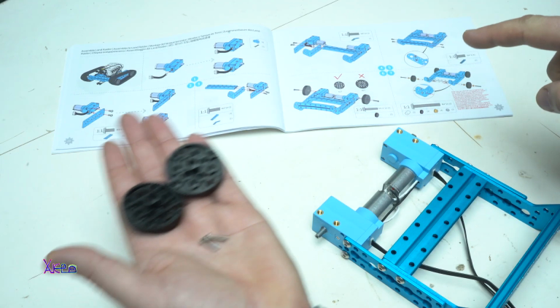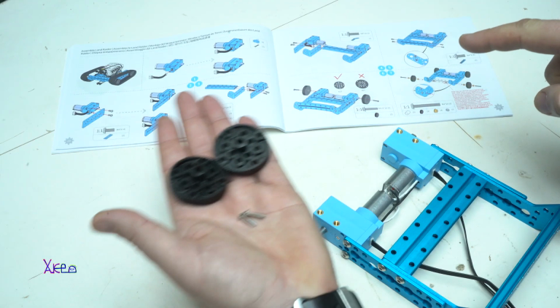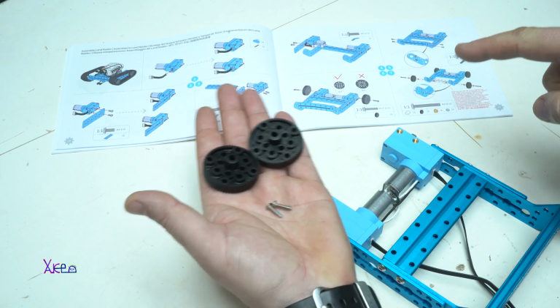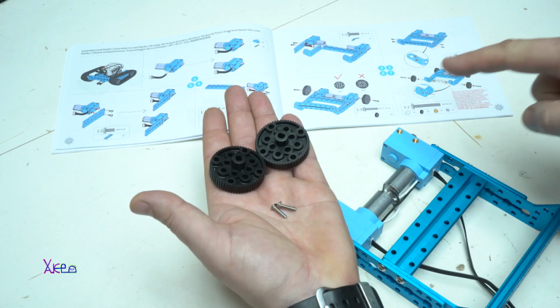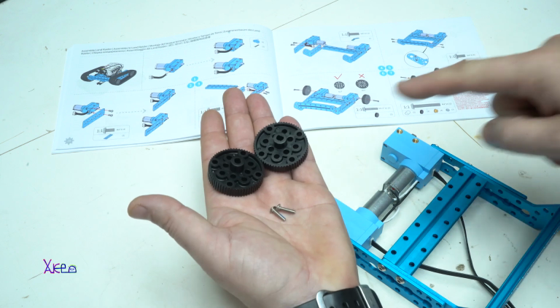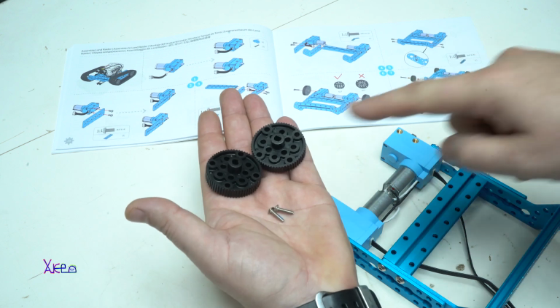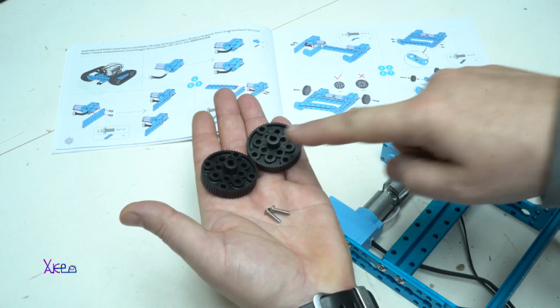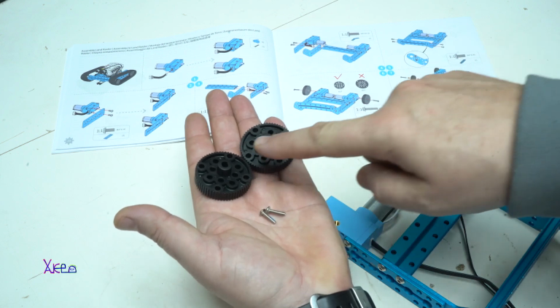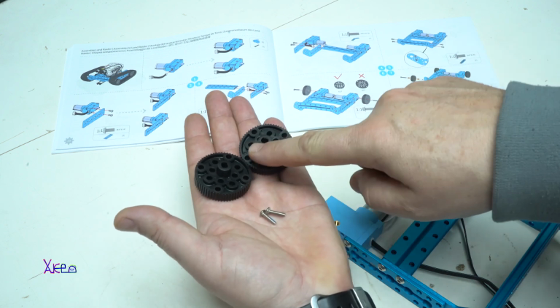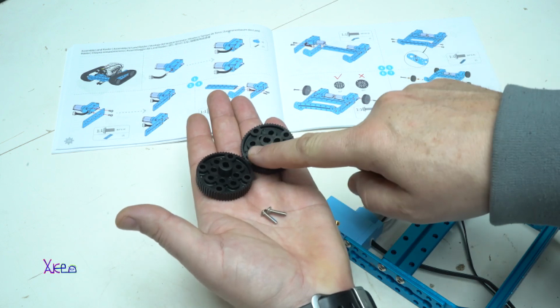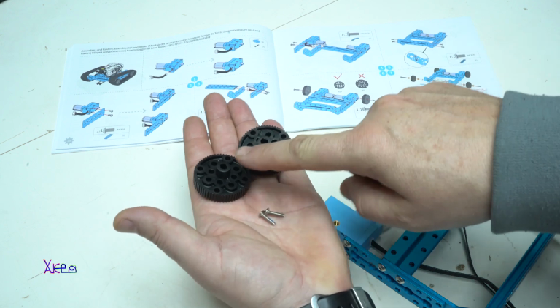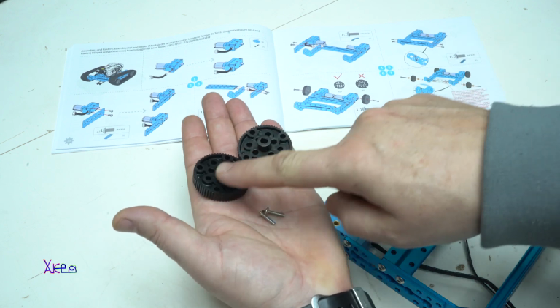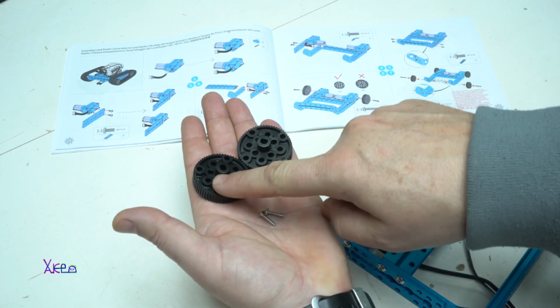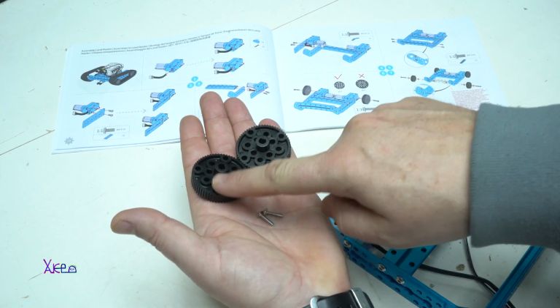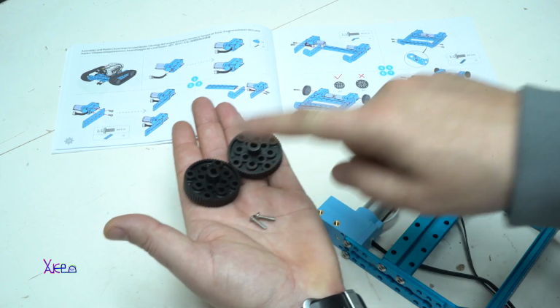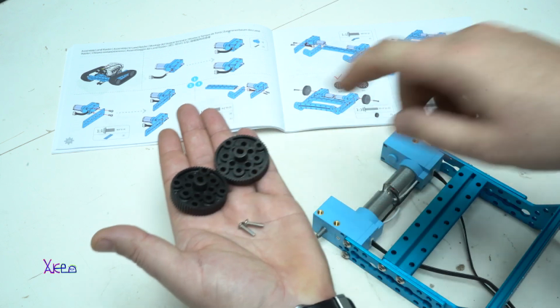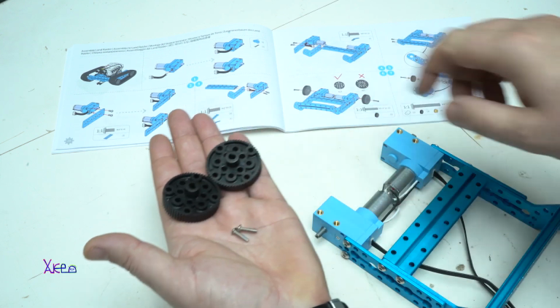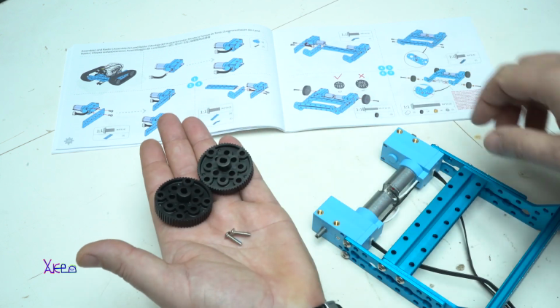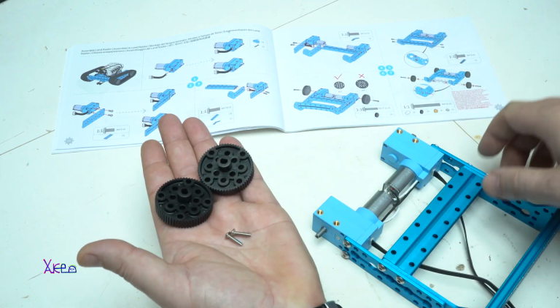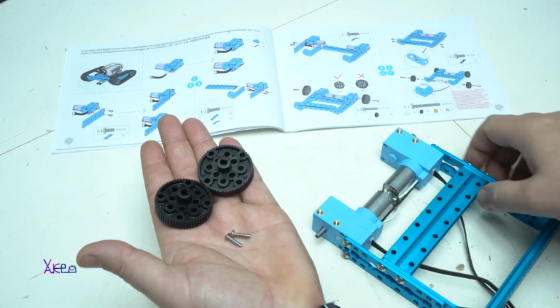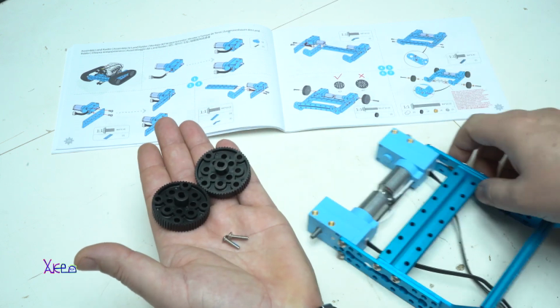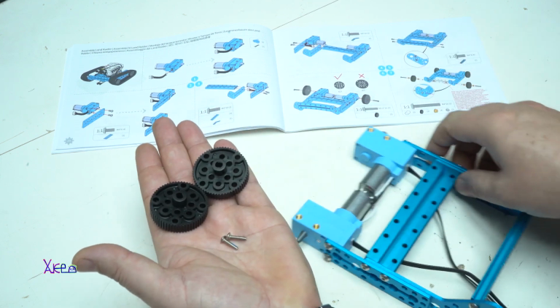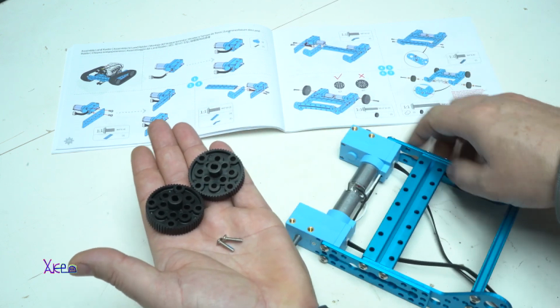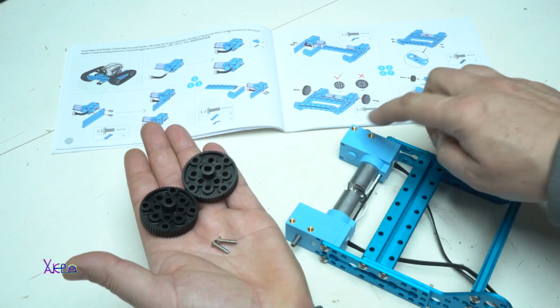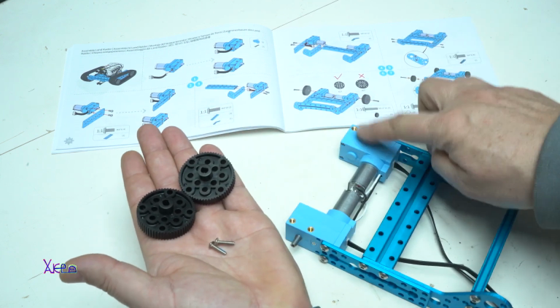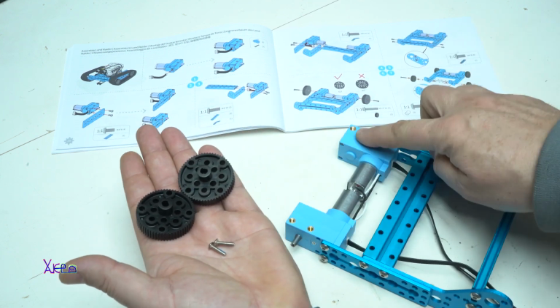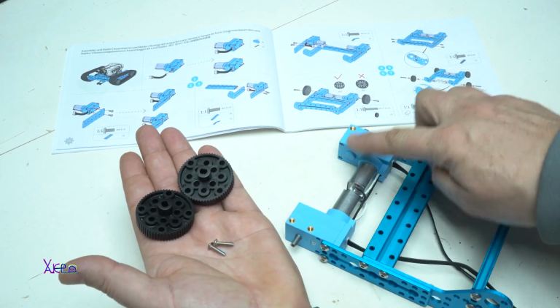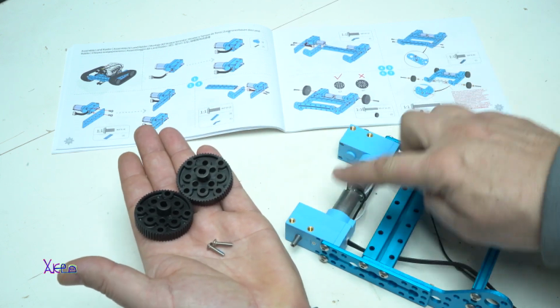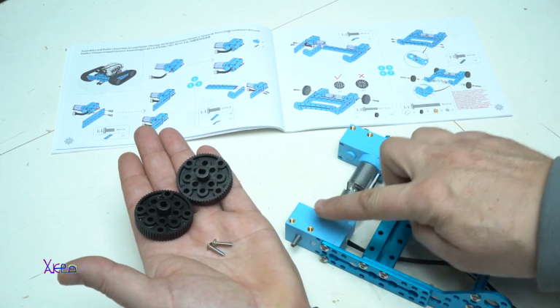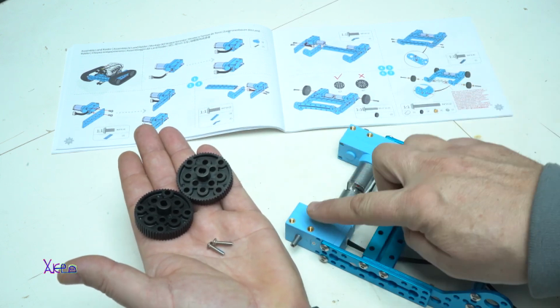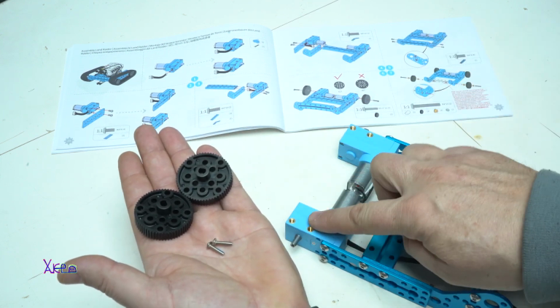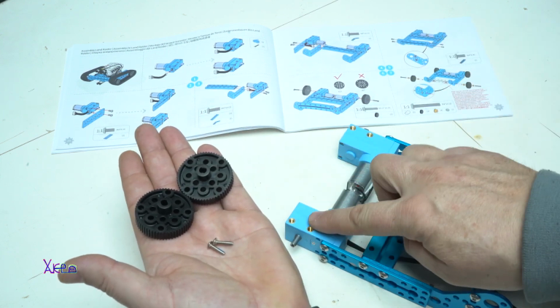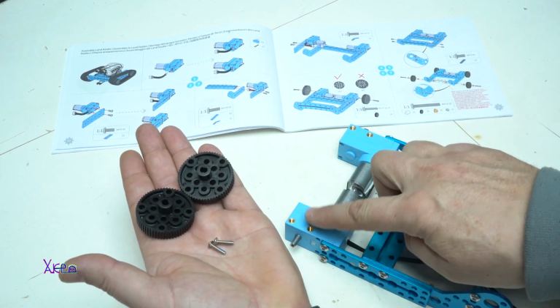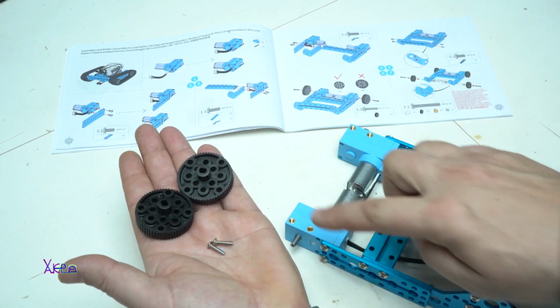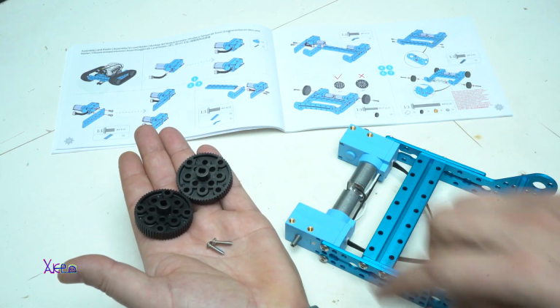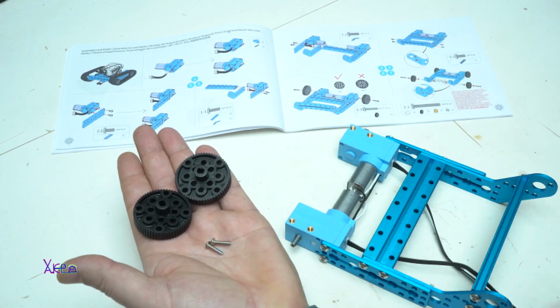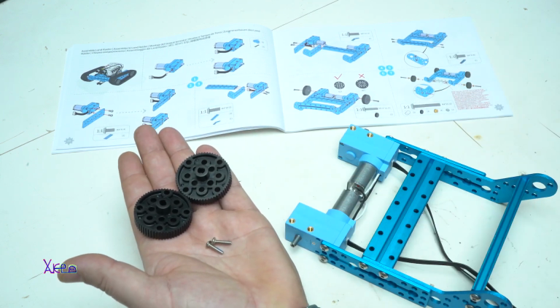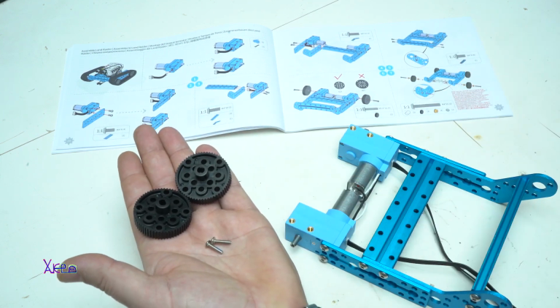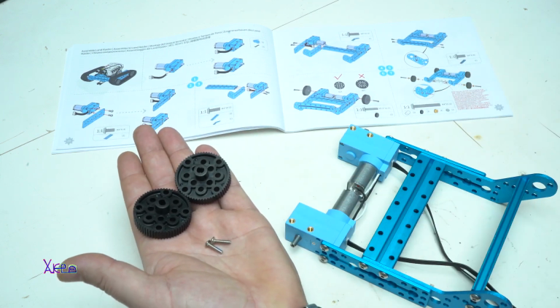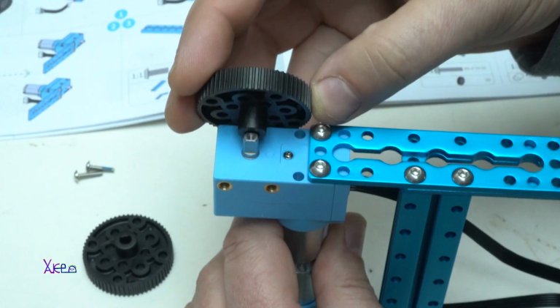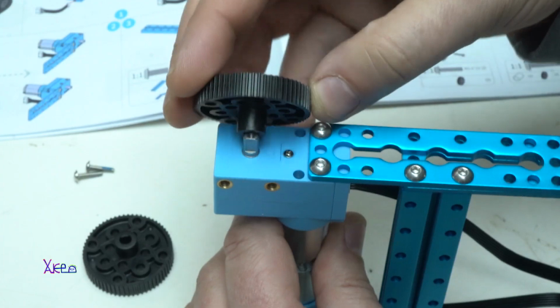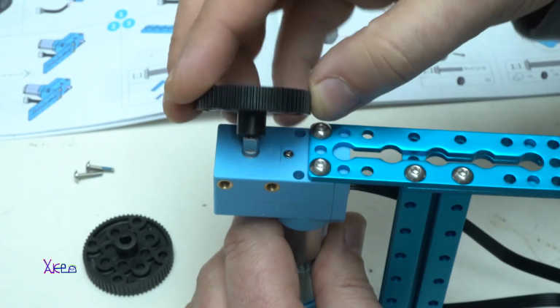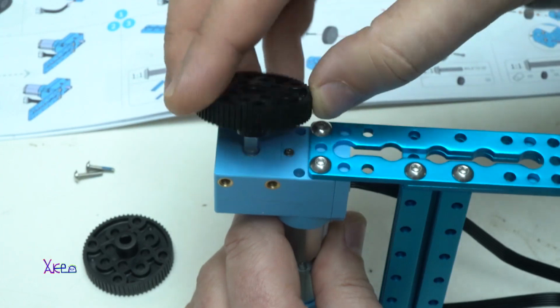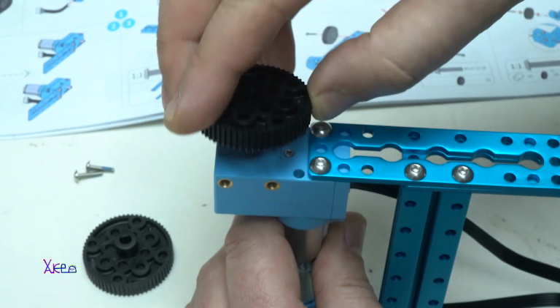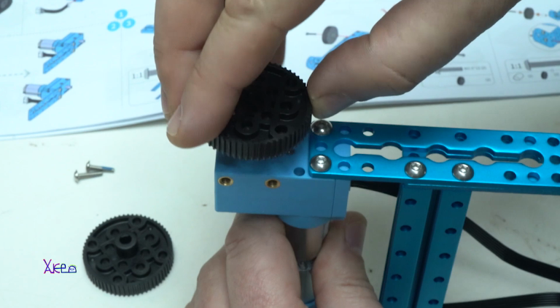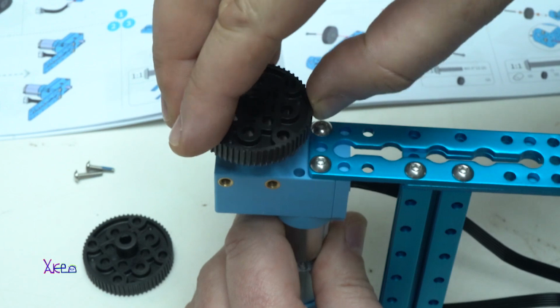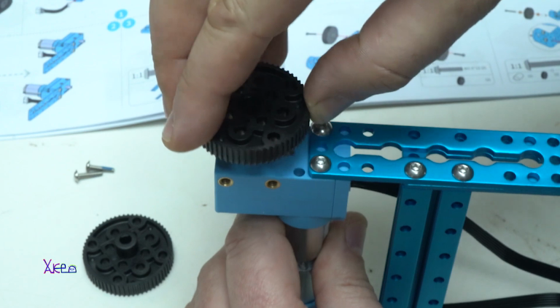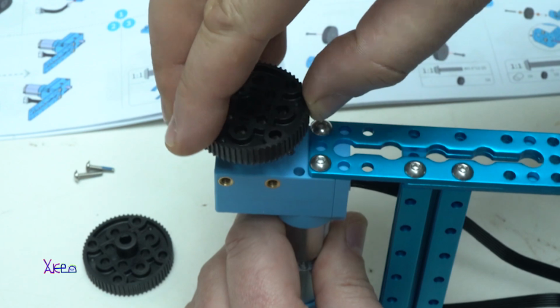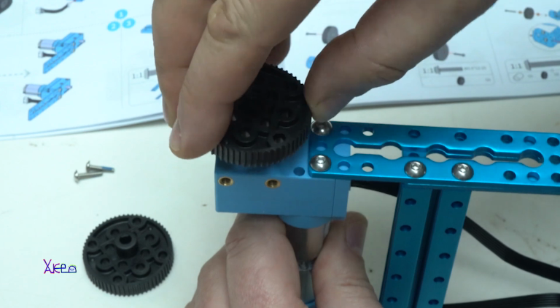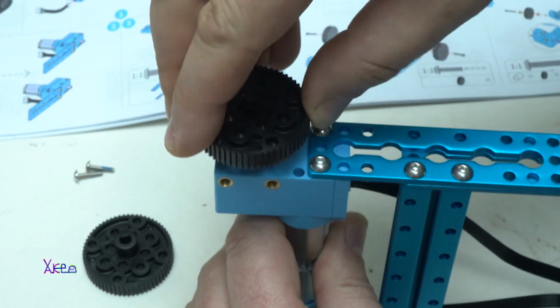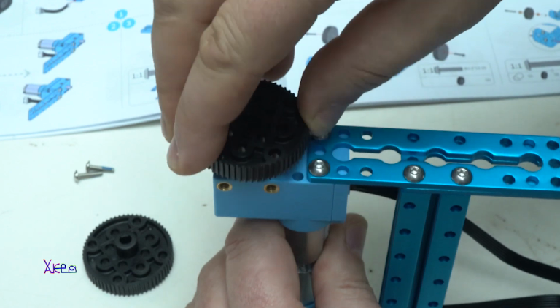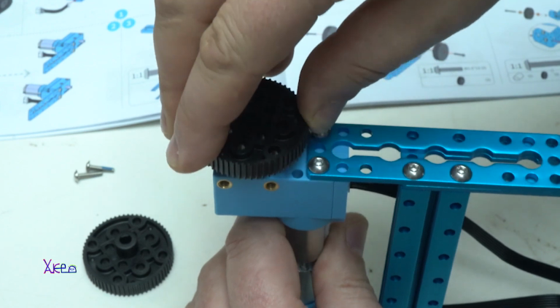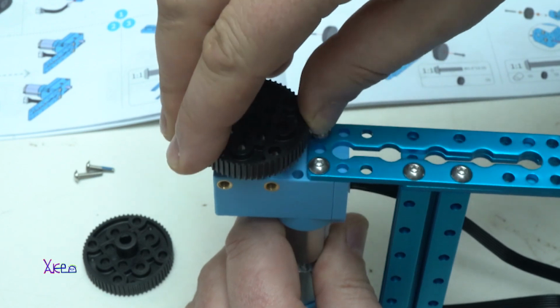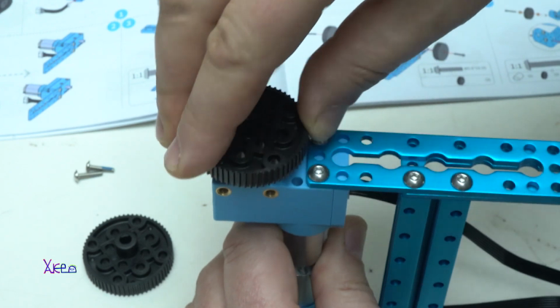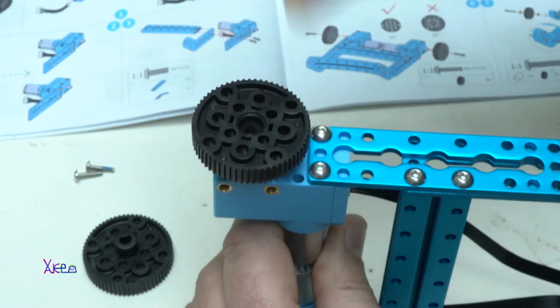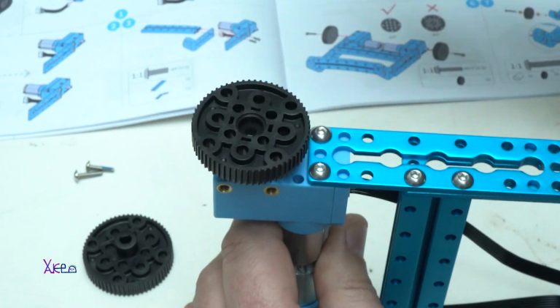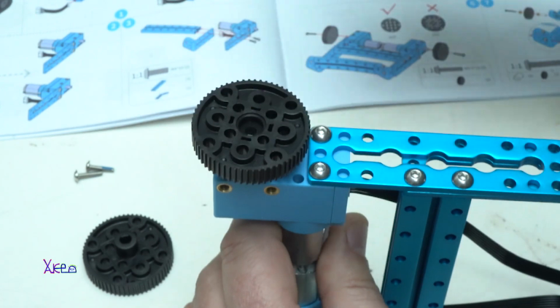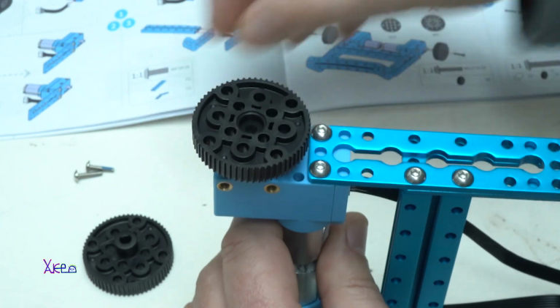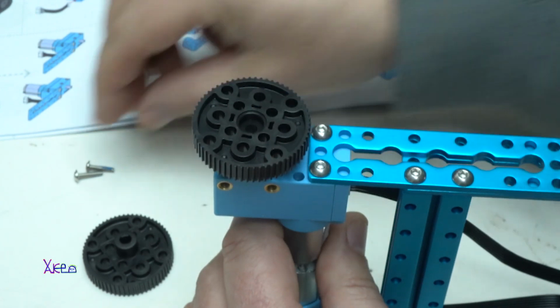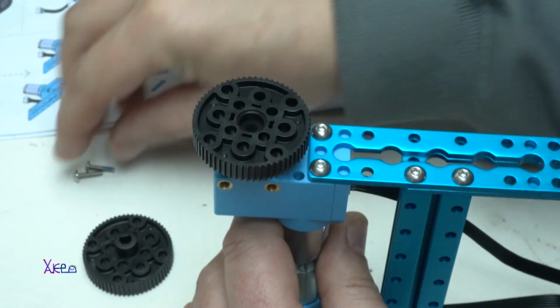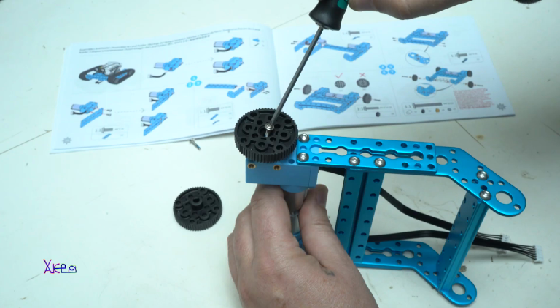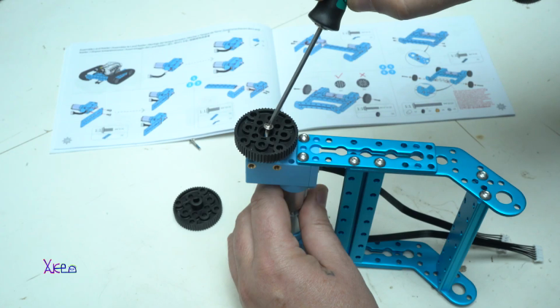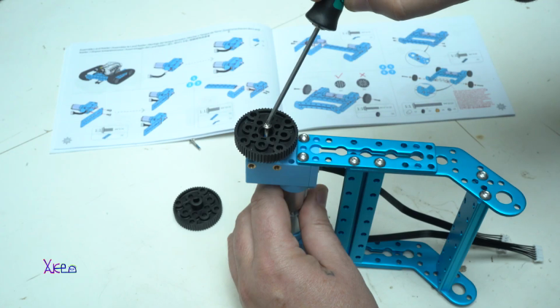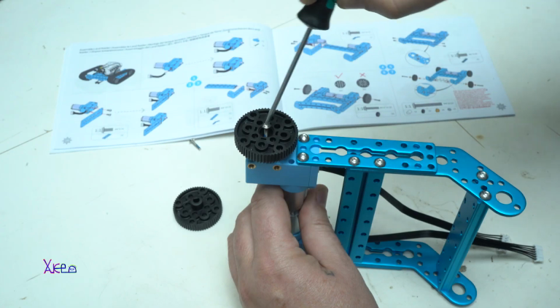Next is adding all six gears that need to be attached to the main chassis and secured with bolts.